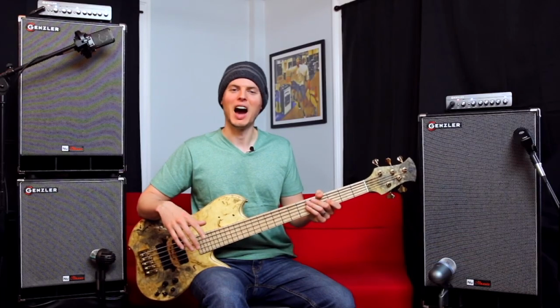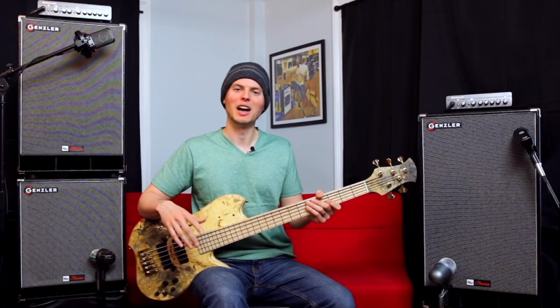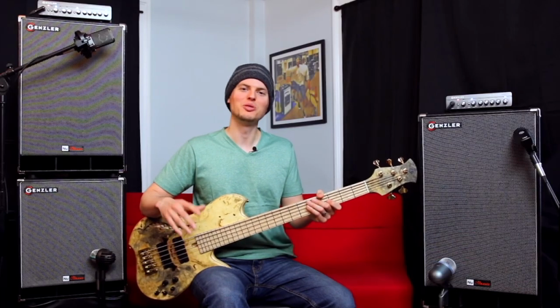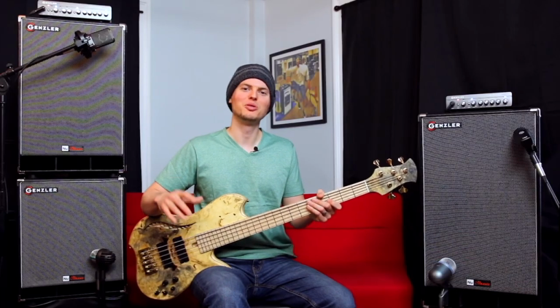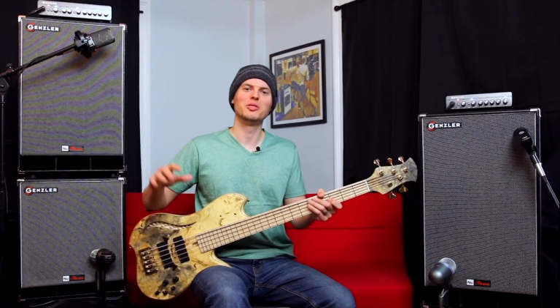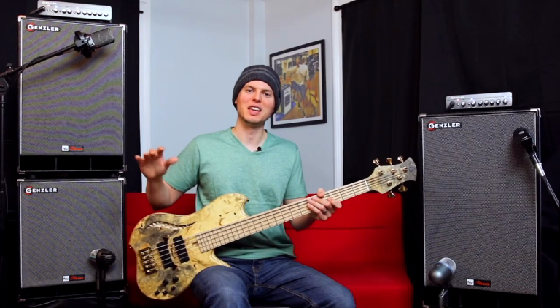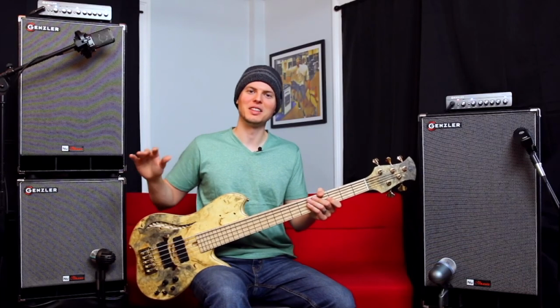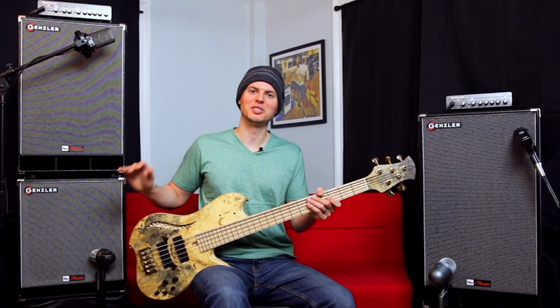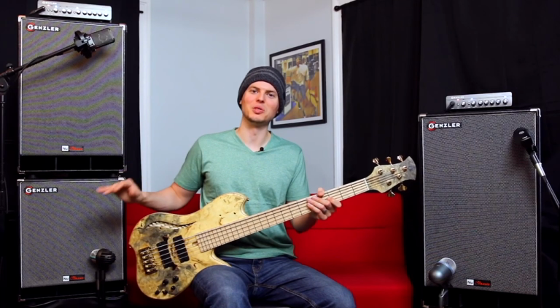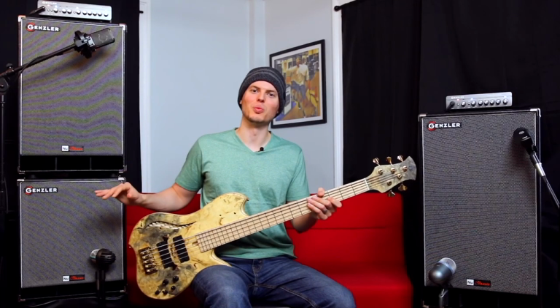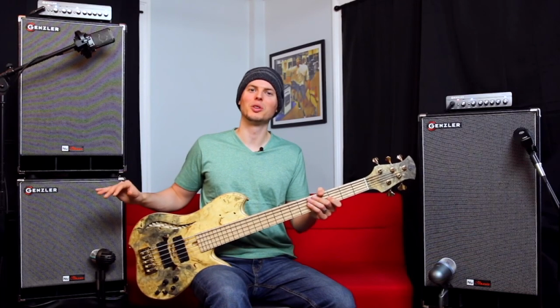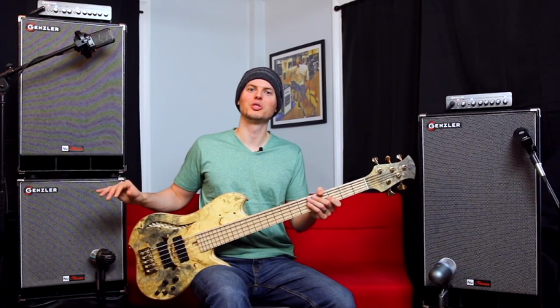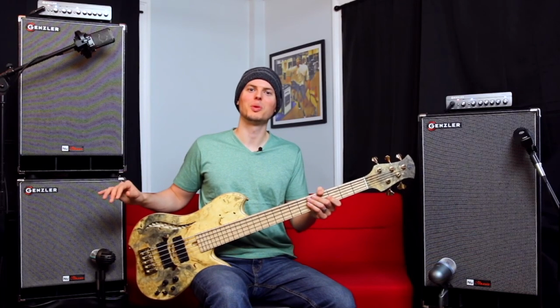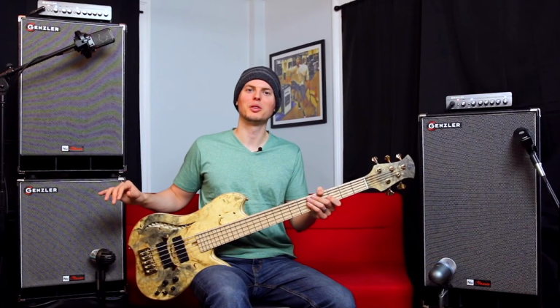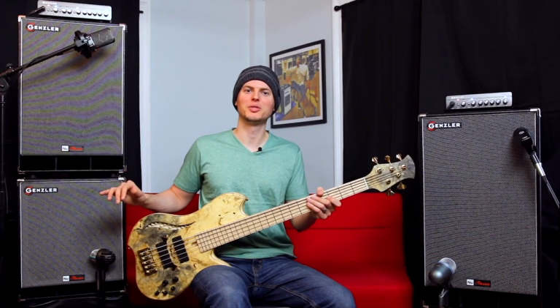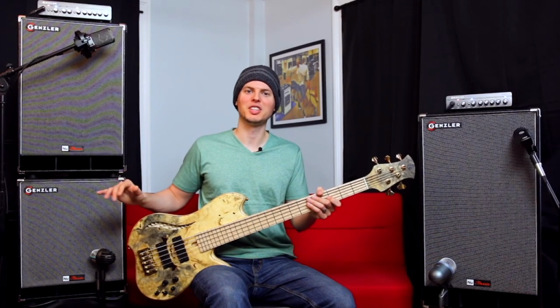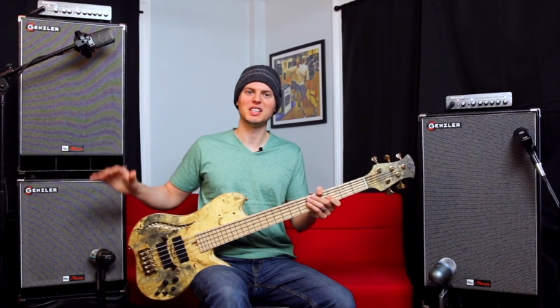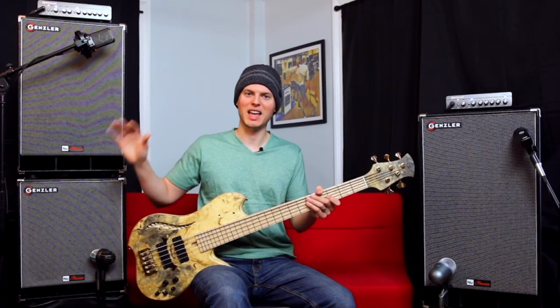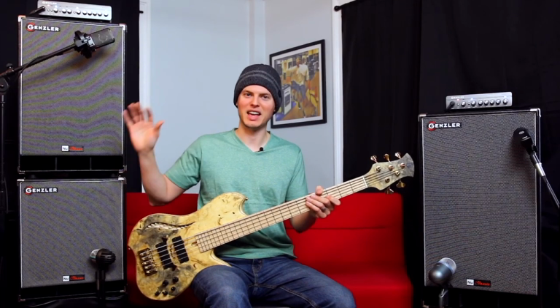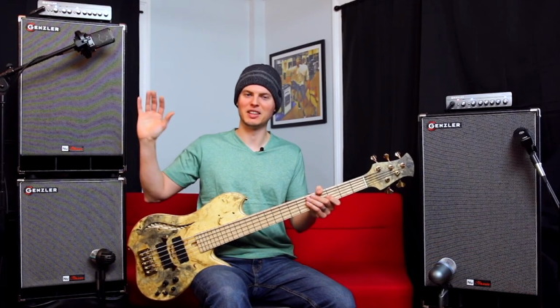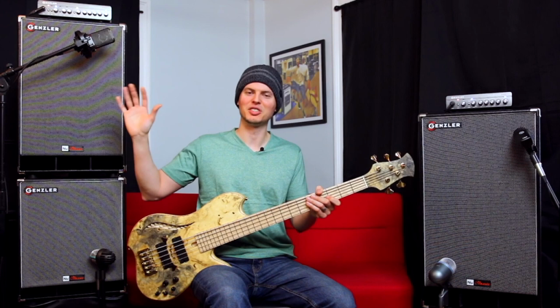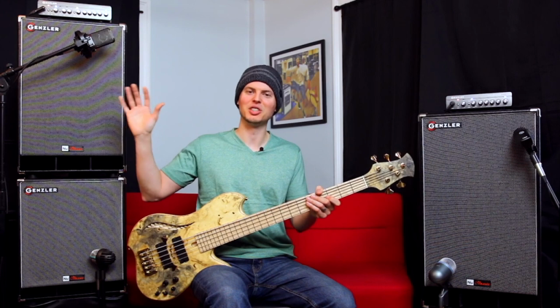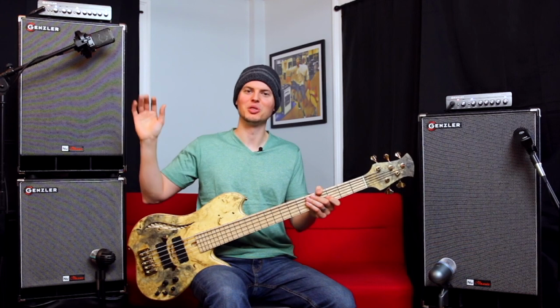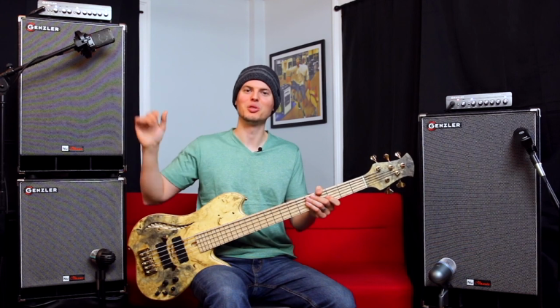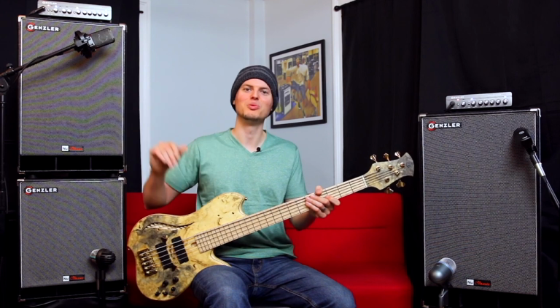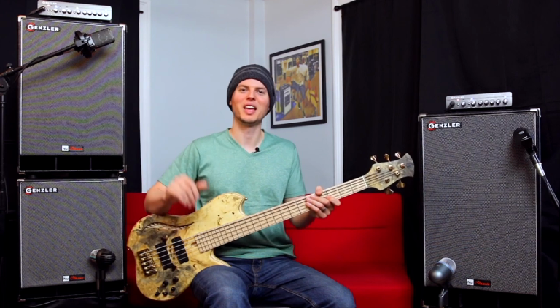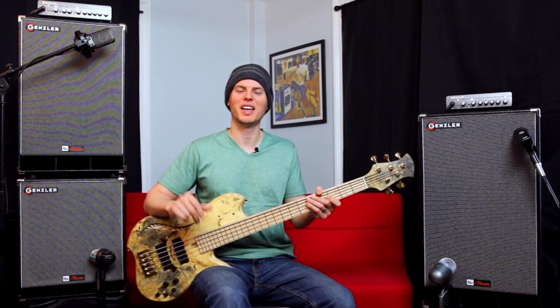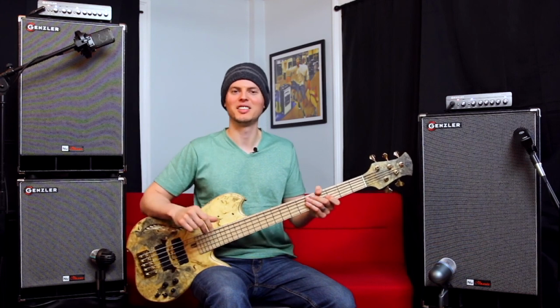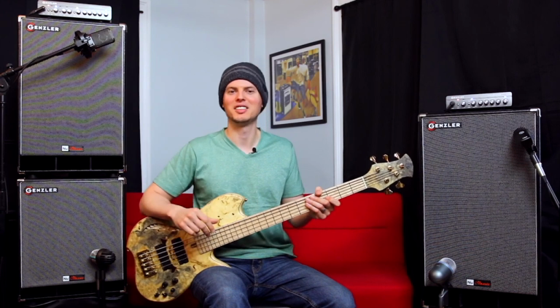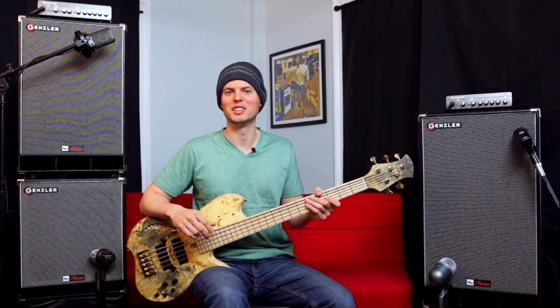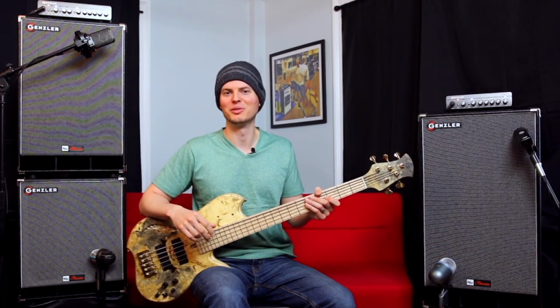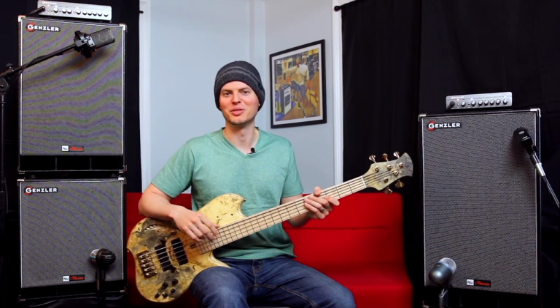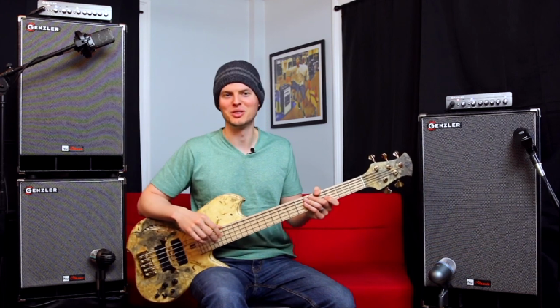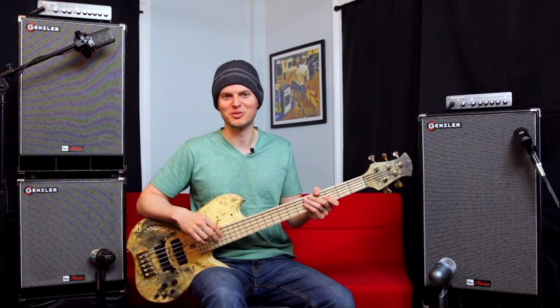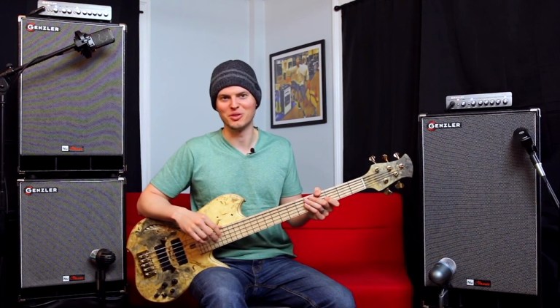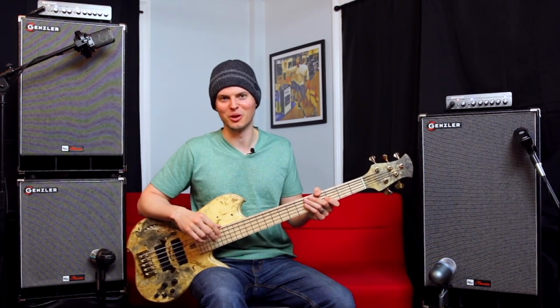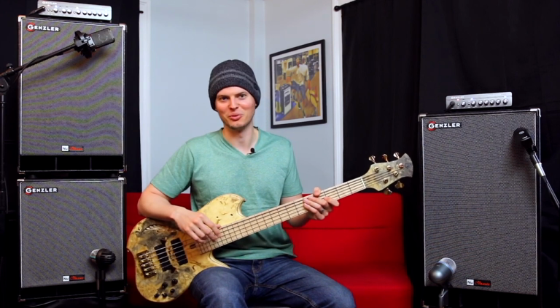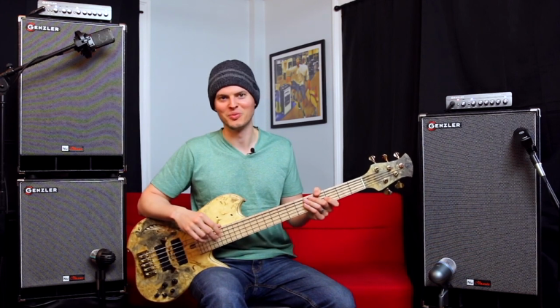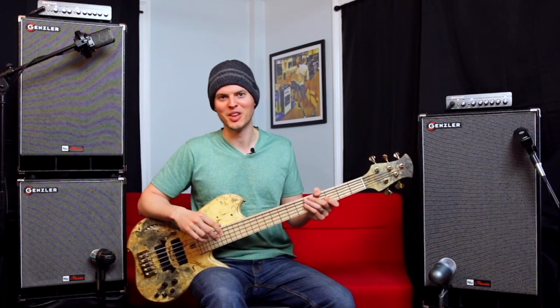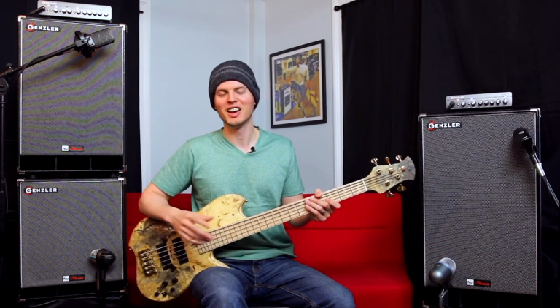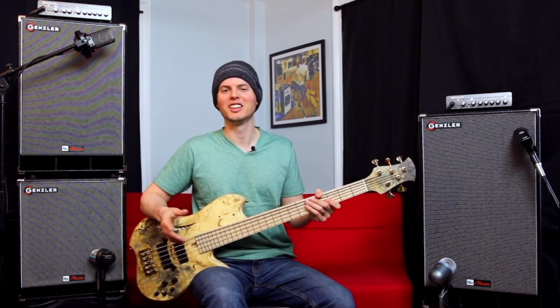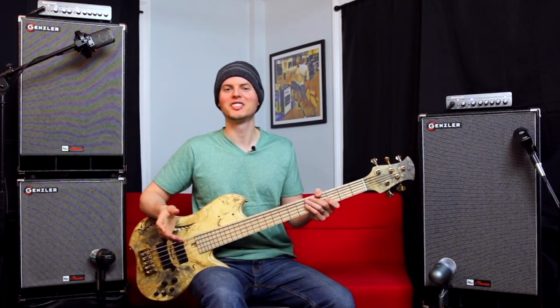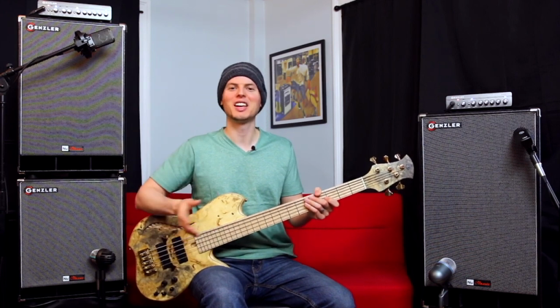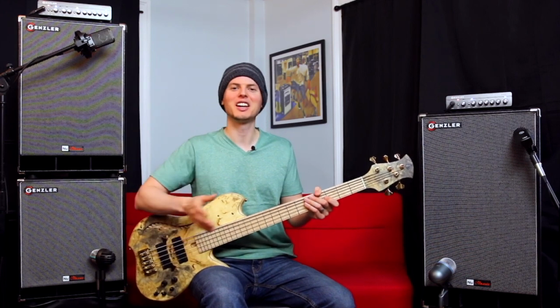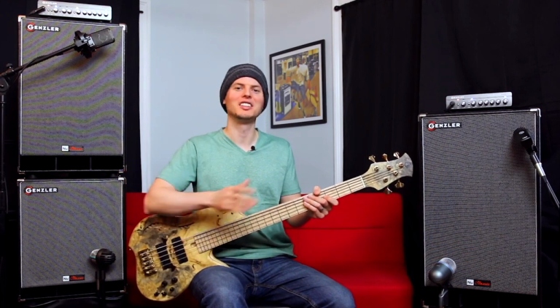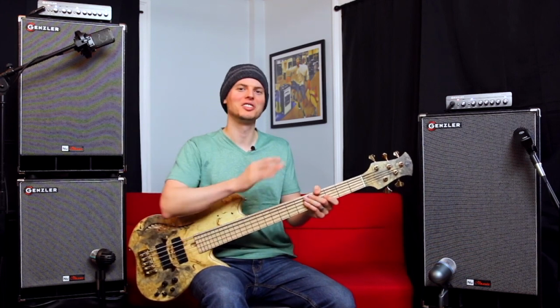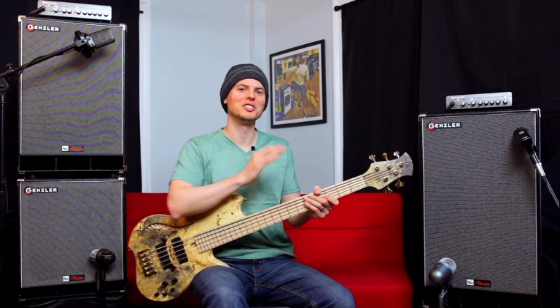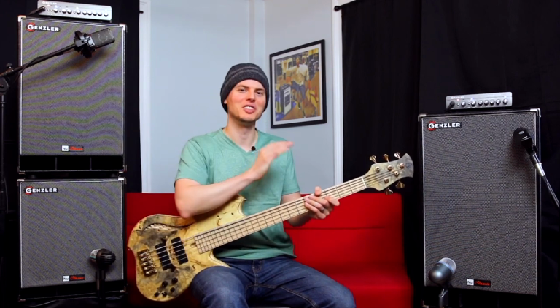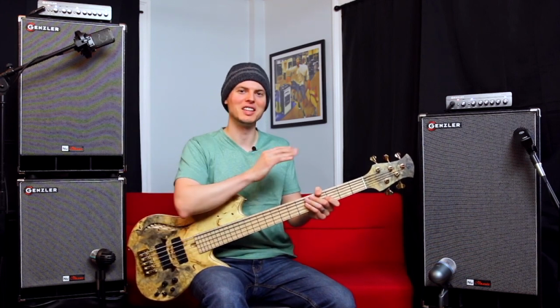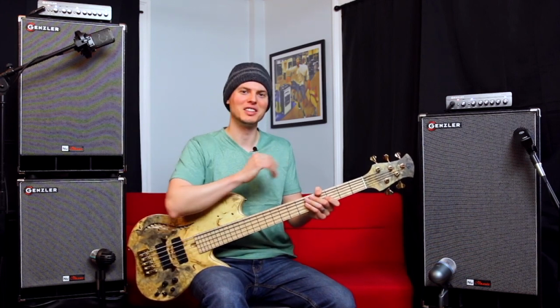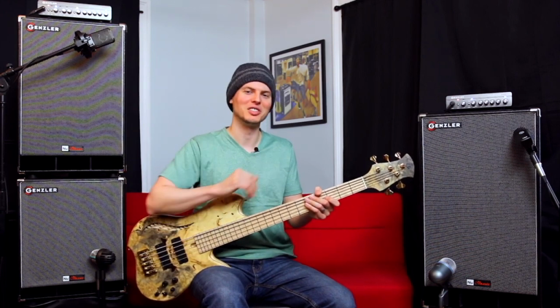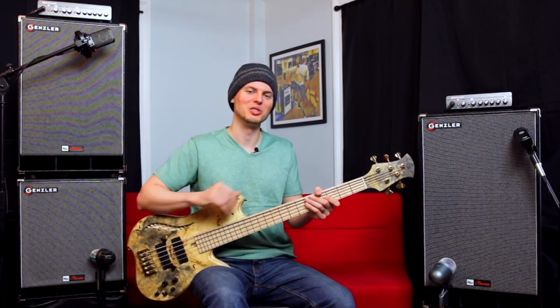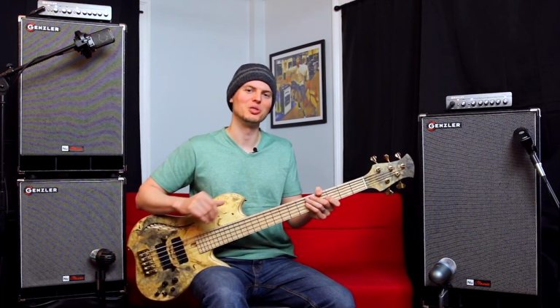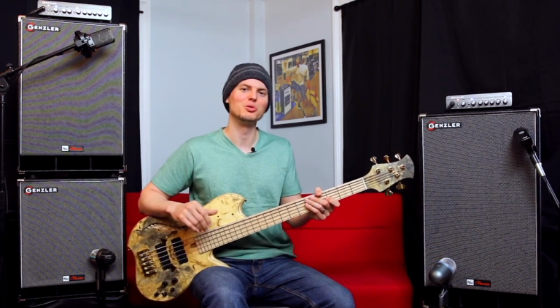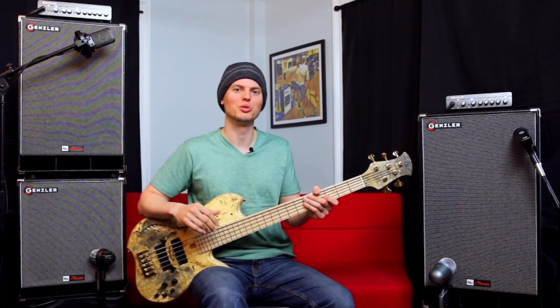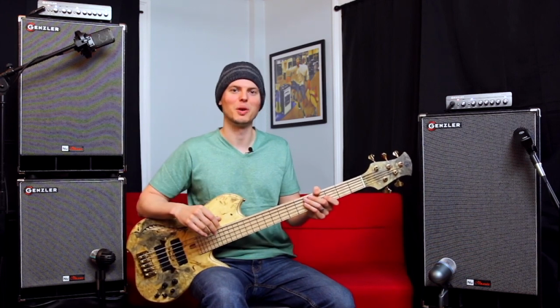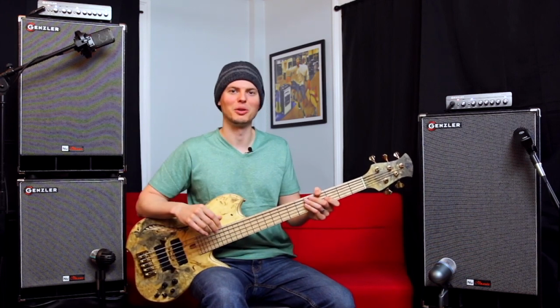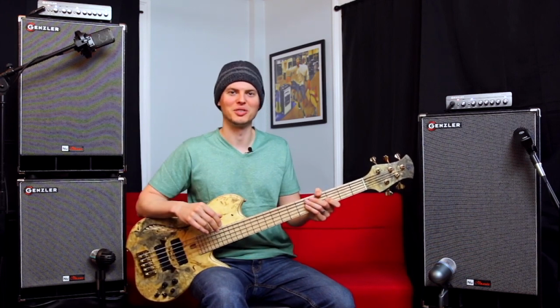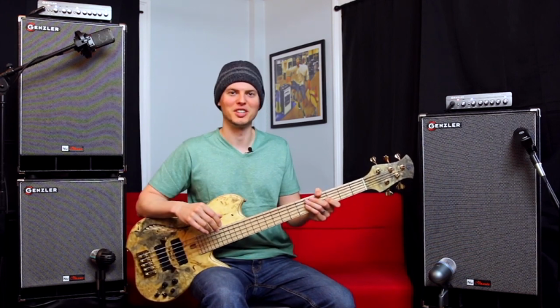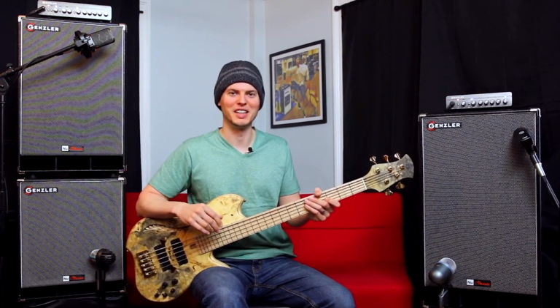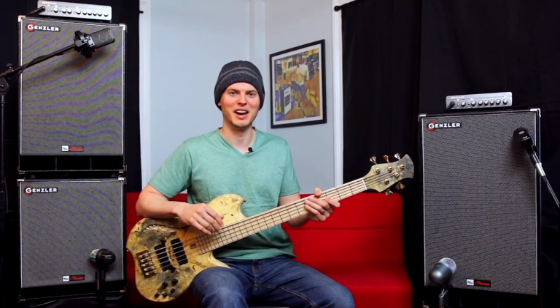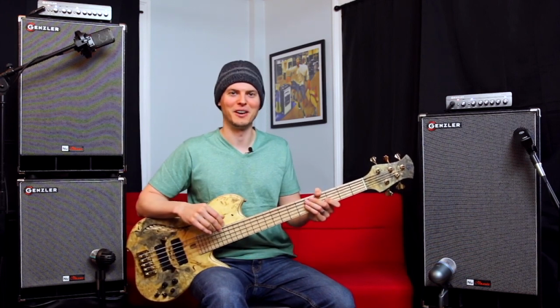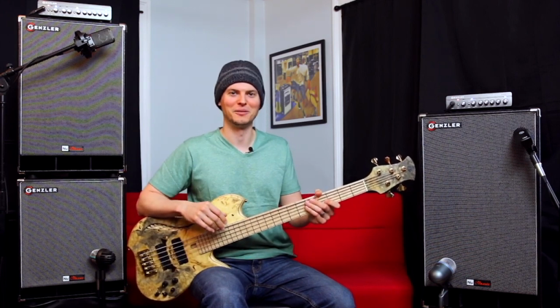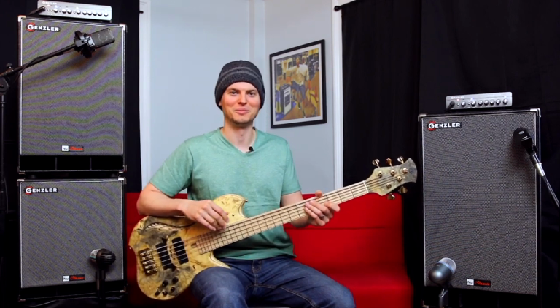I used the NC1-12T and NC2-10T for the intro. Let's take a listen to the NC2-12T now.